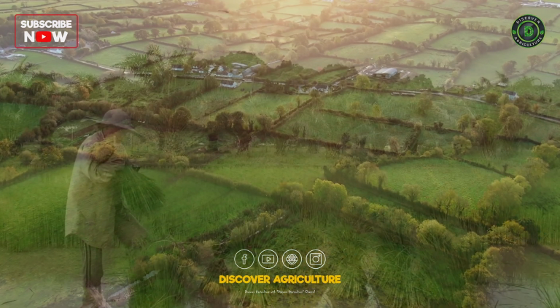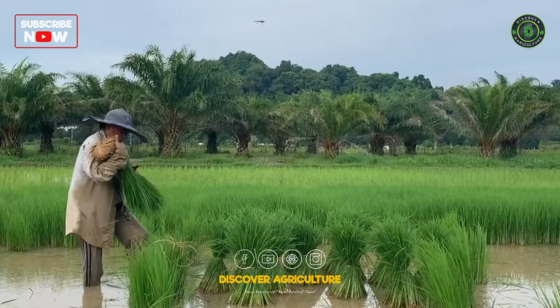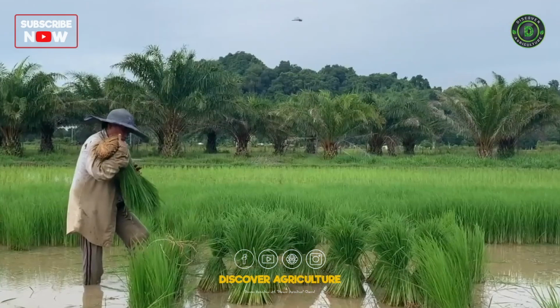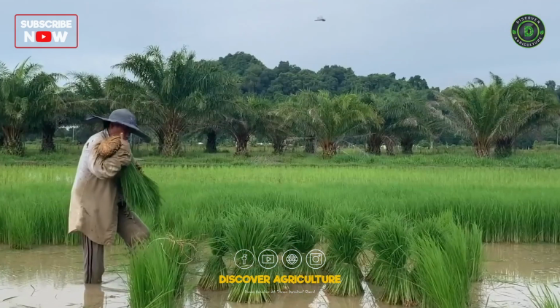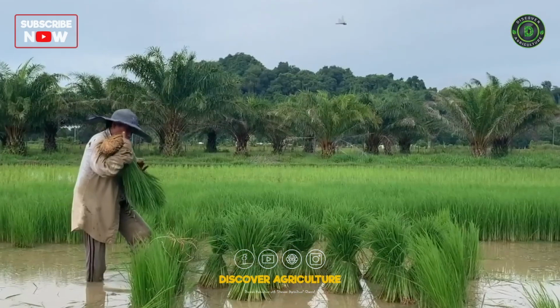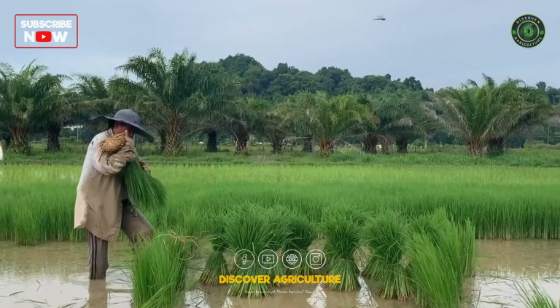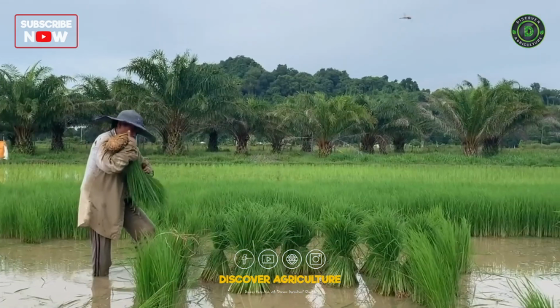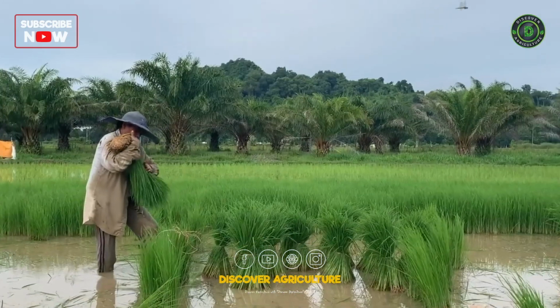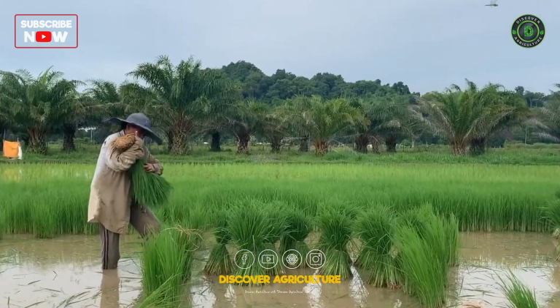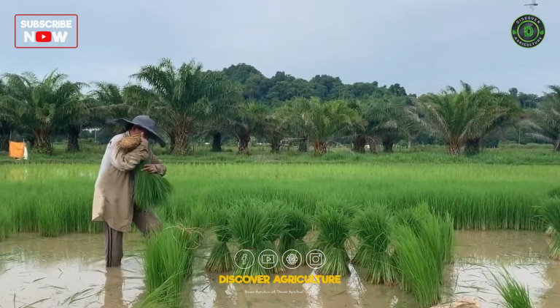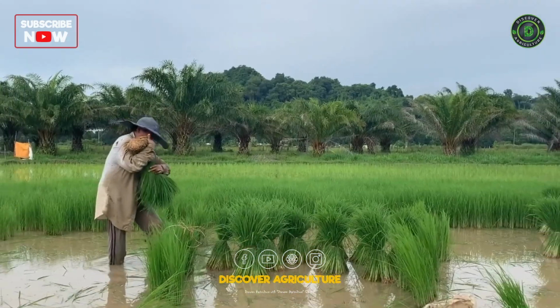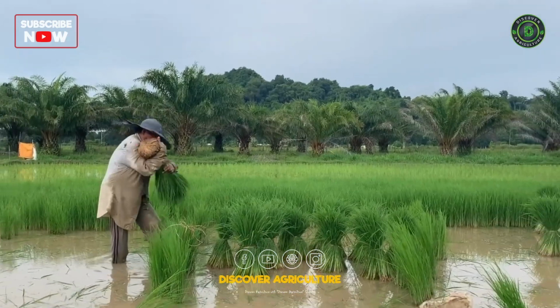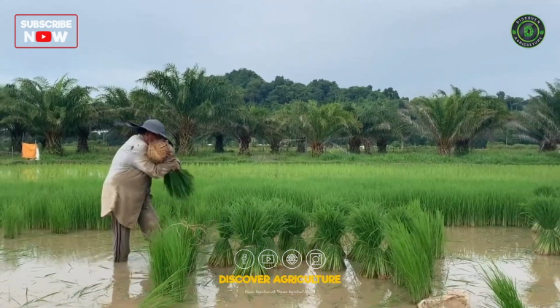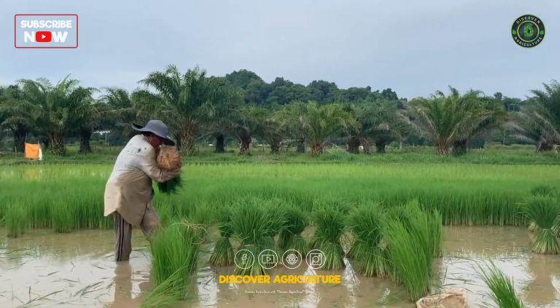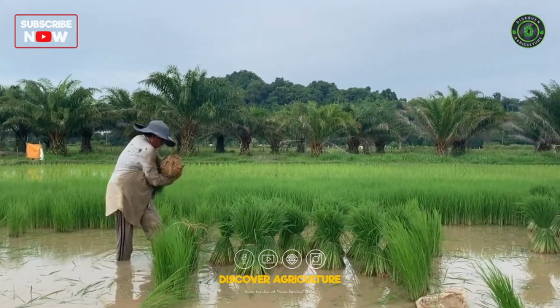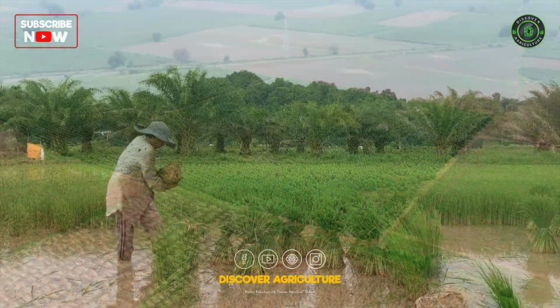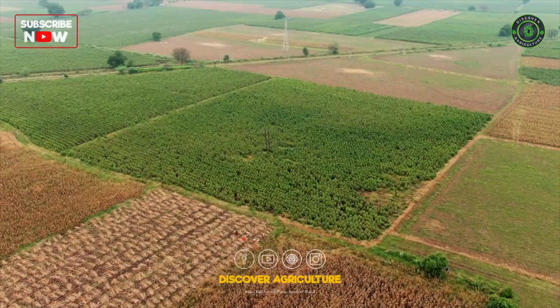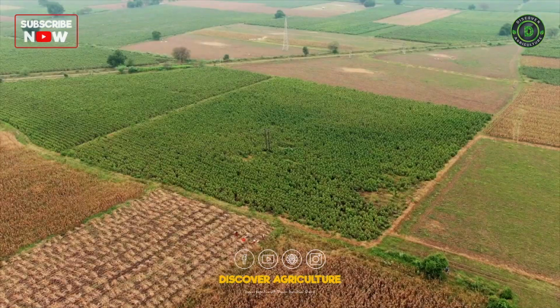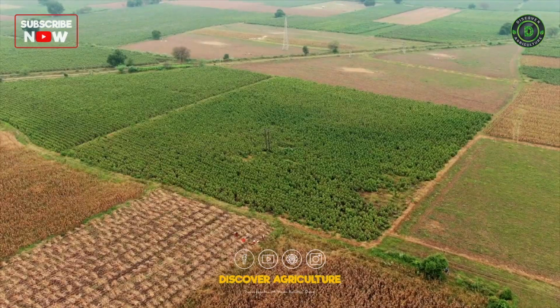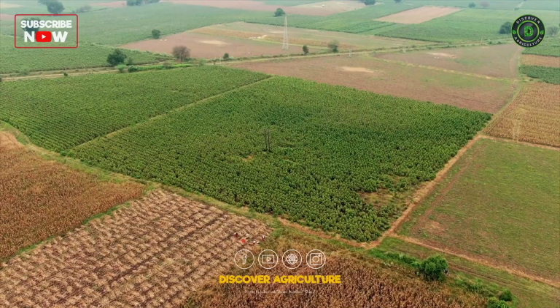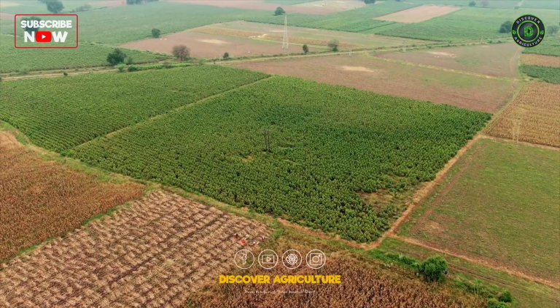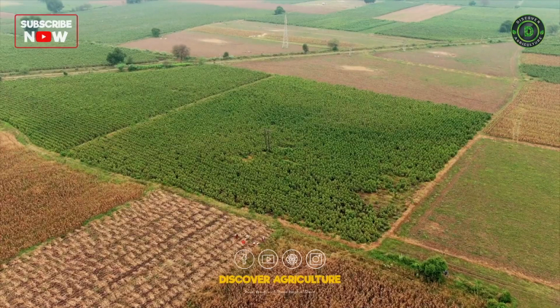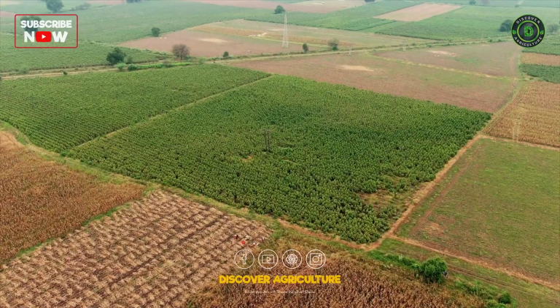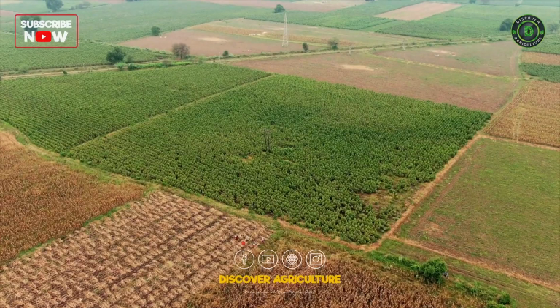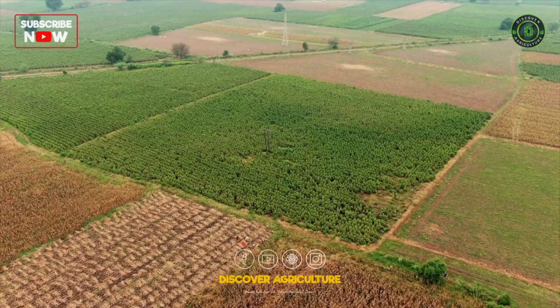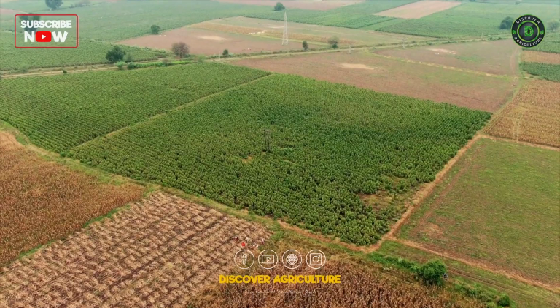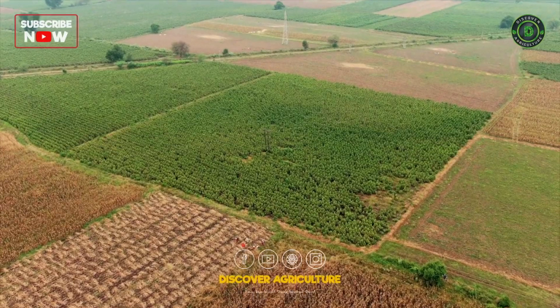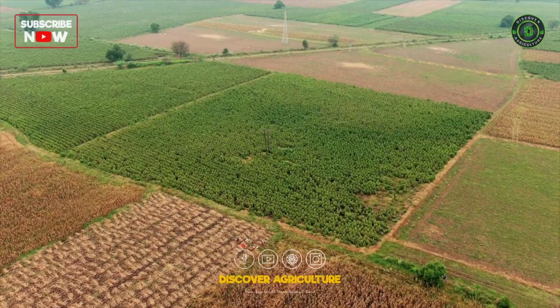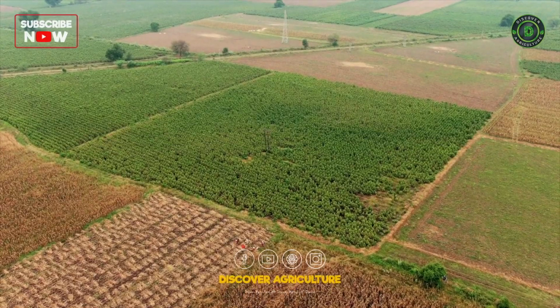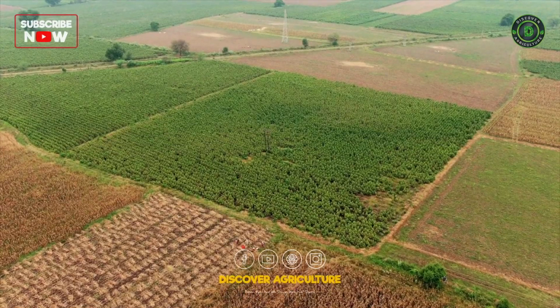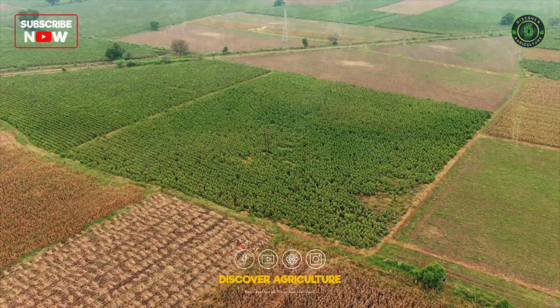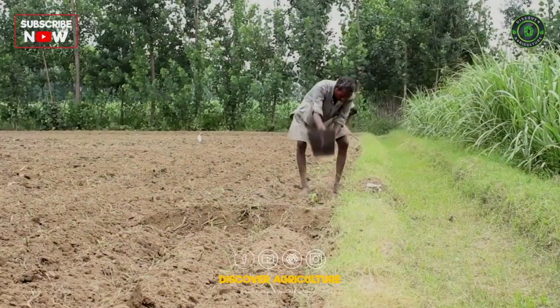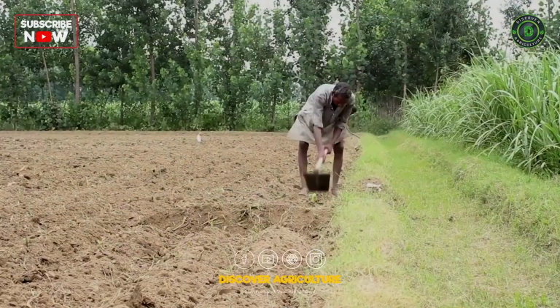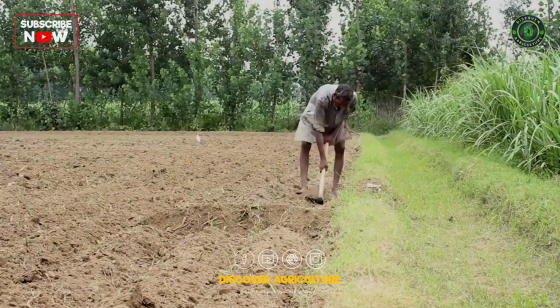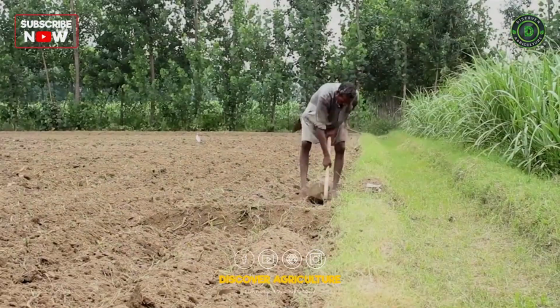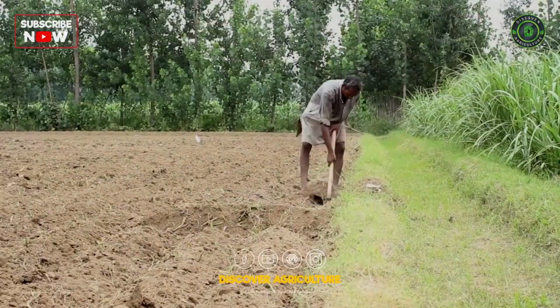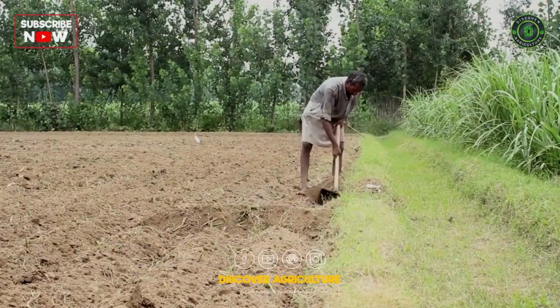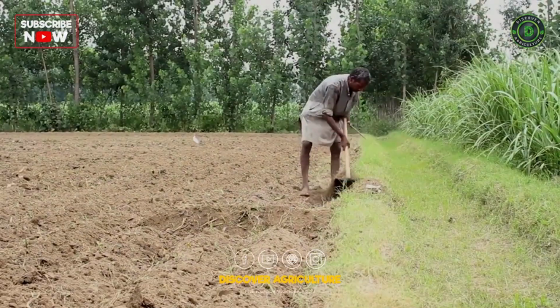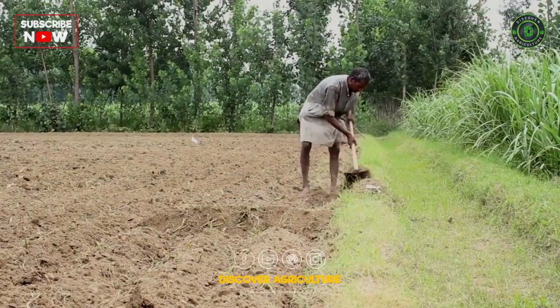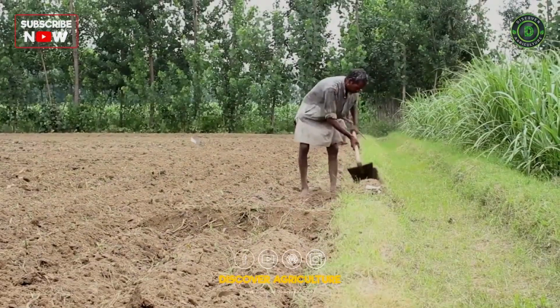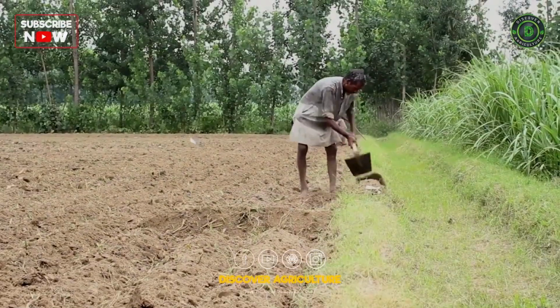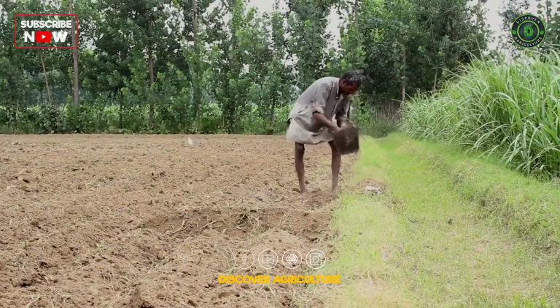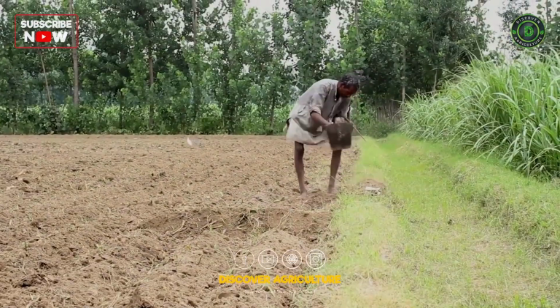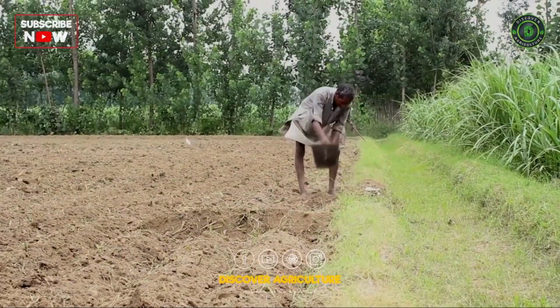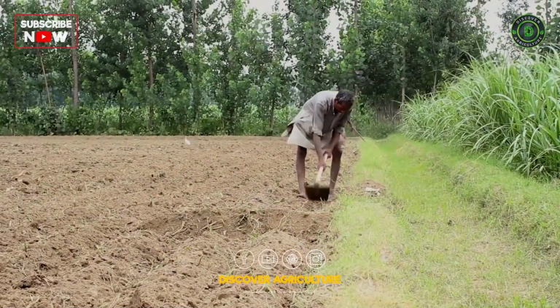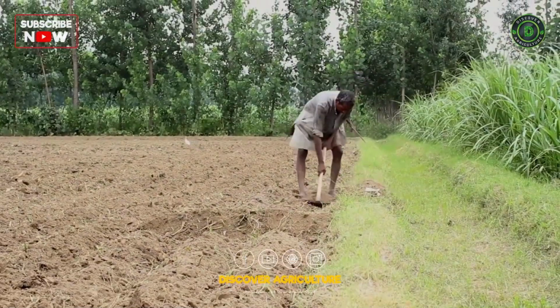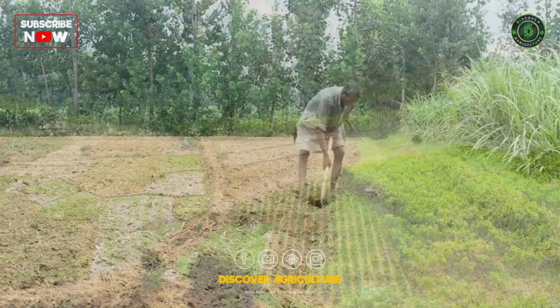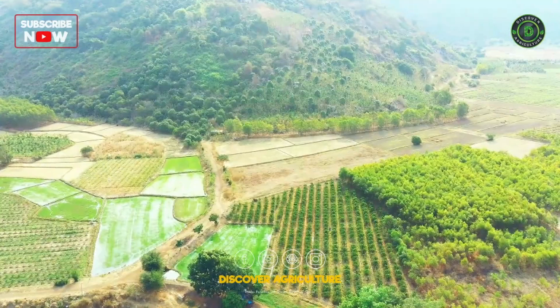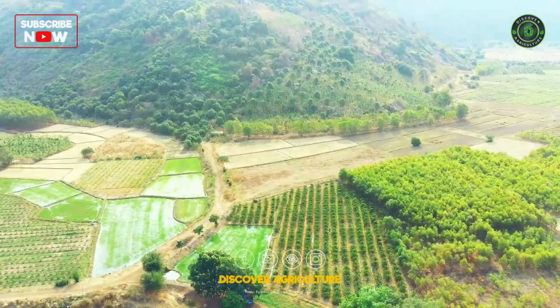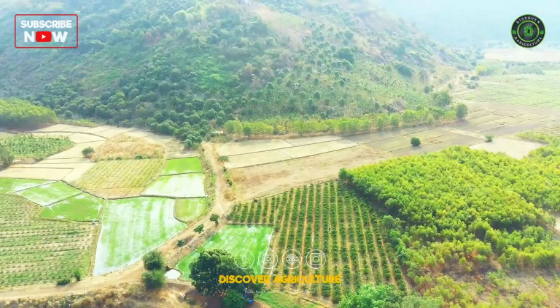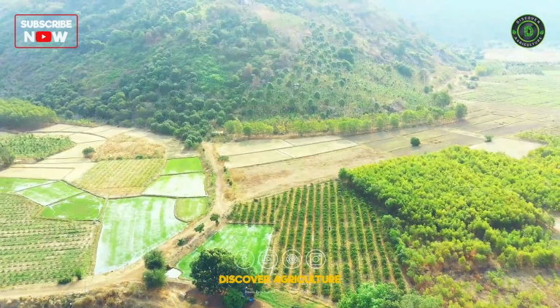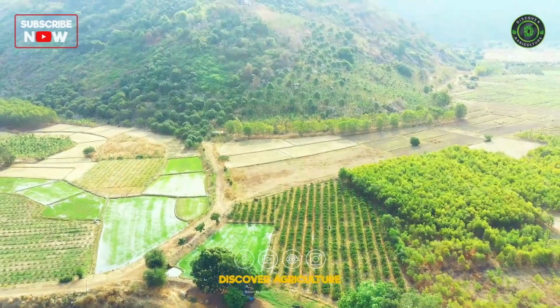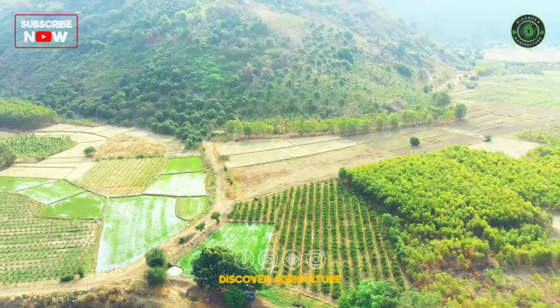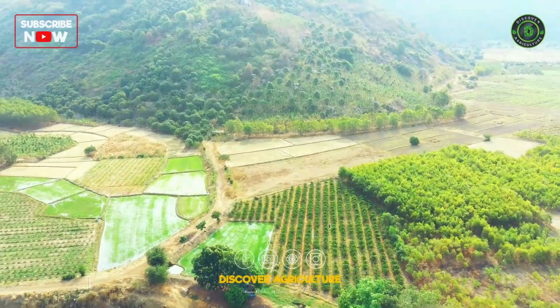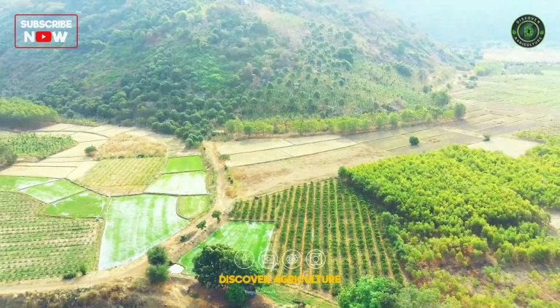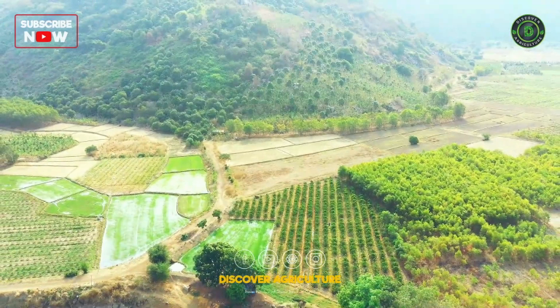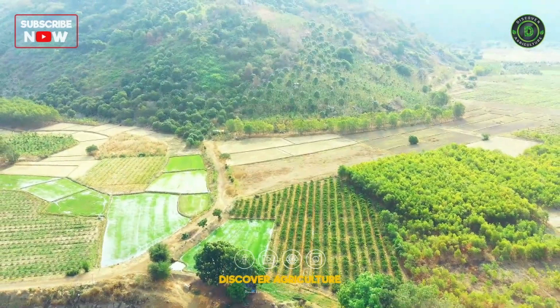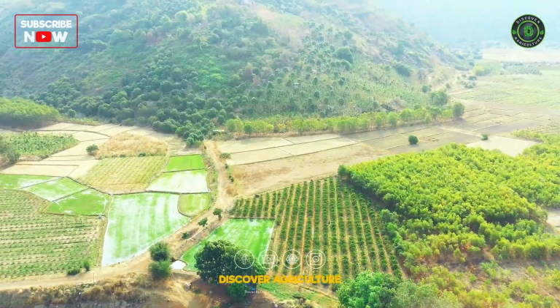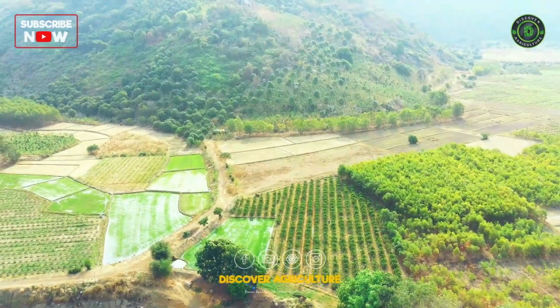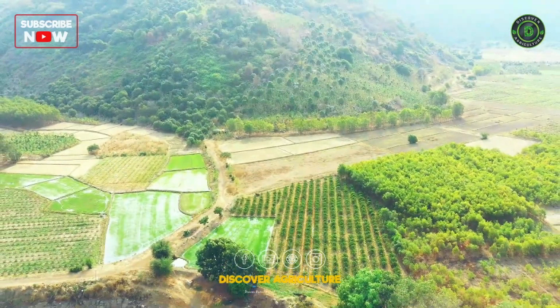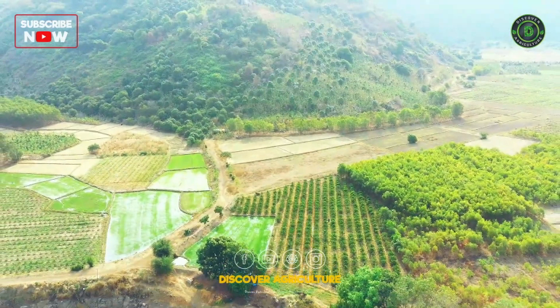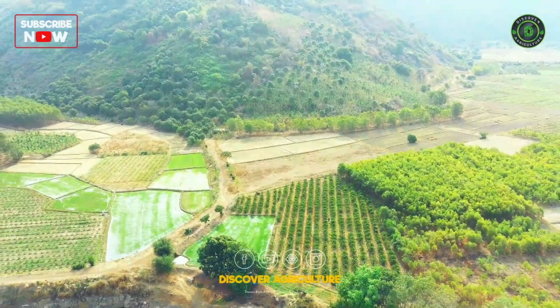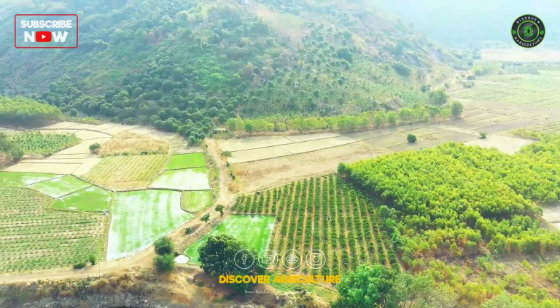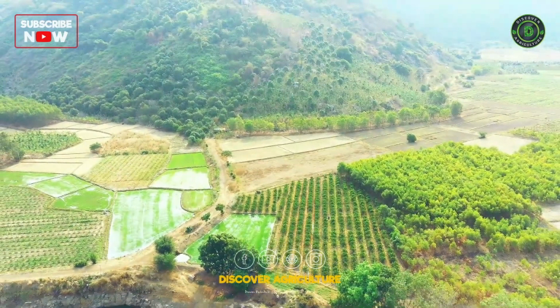They would then move to a new plot when the soil needed a break. No fancy equipment, just the raw power of nature.